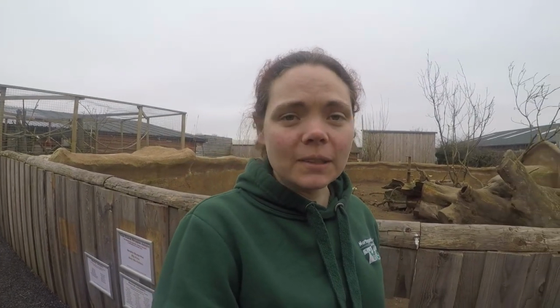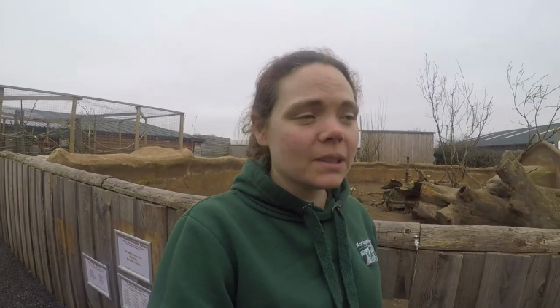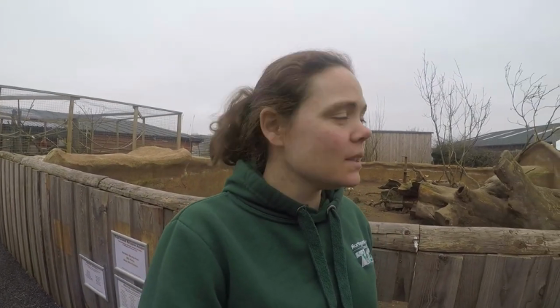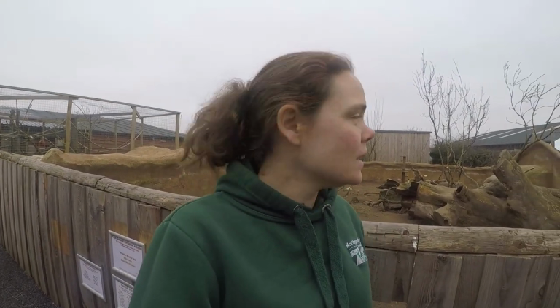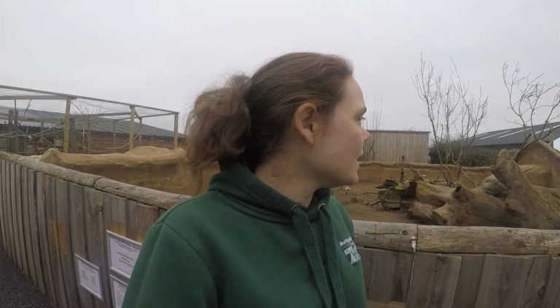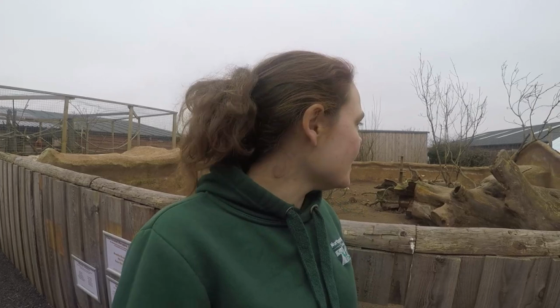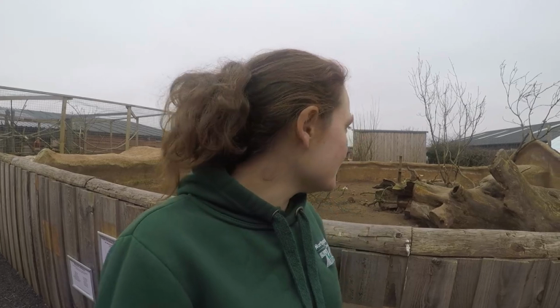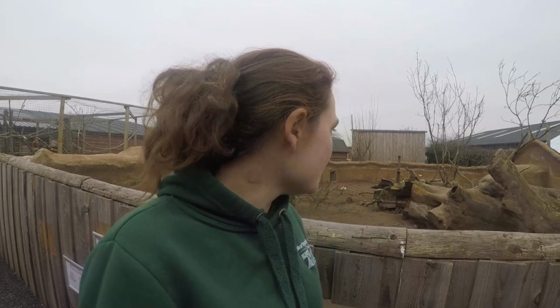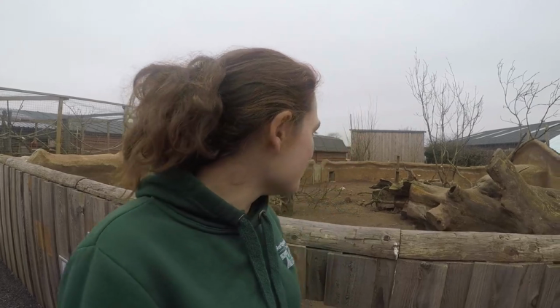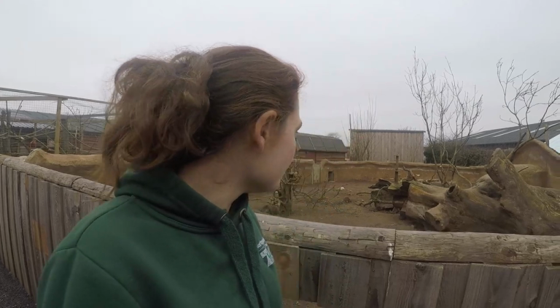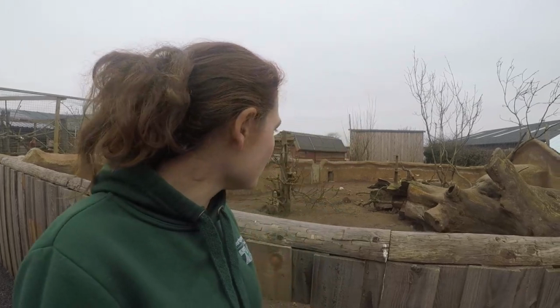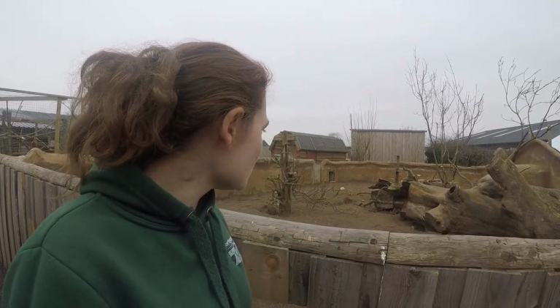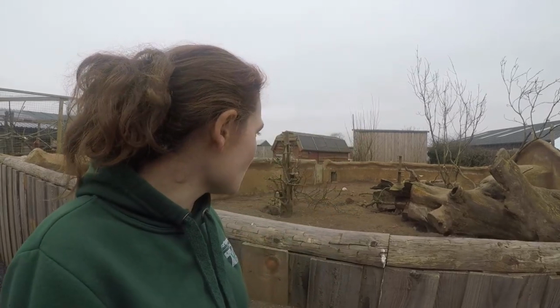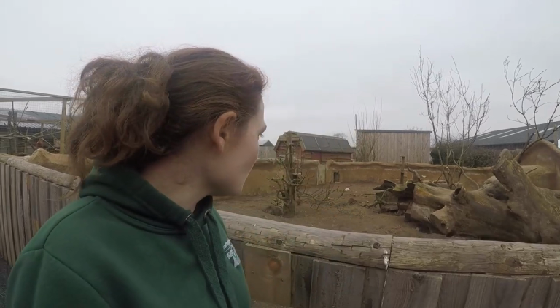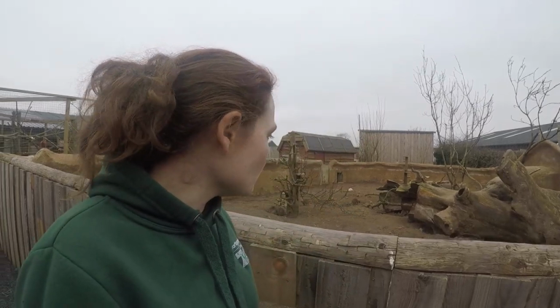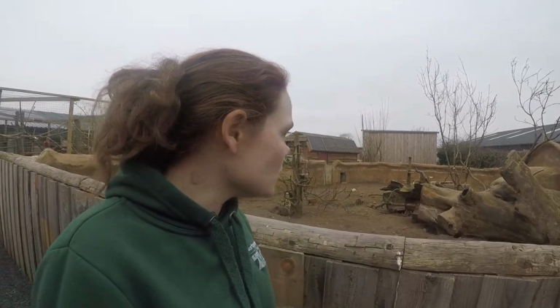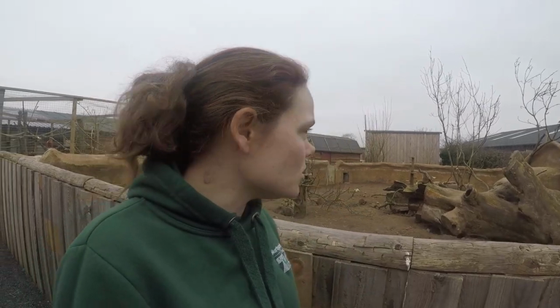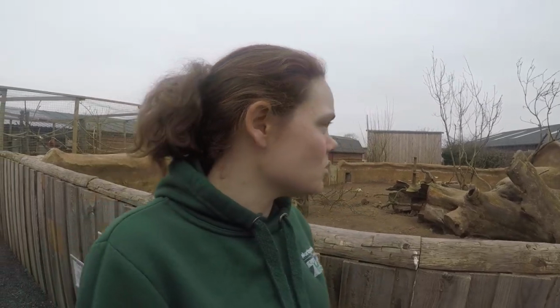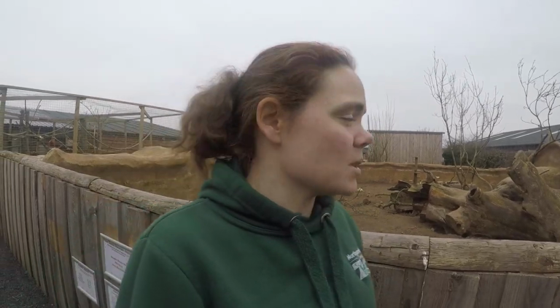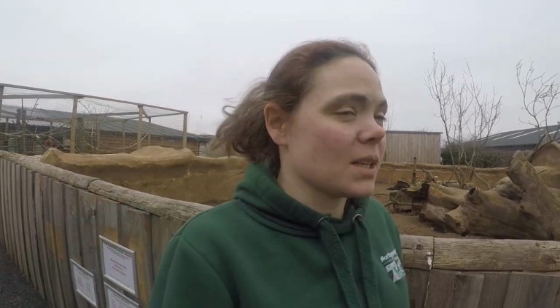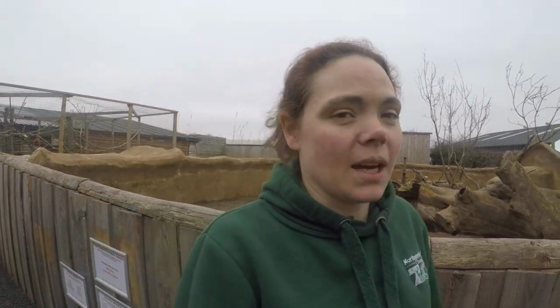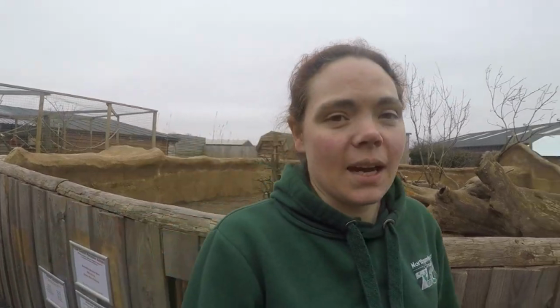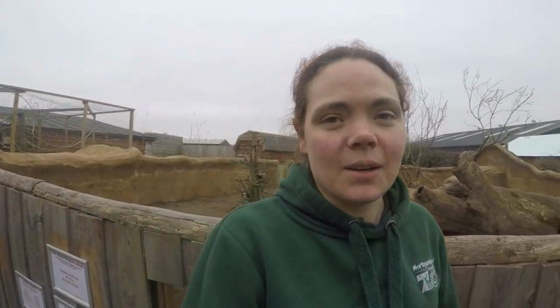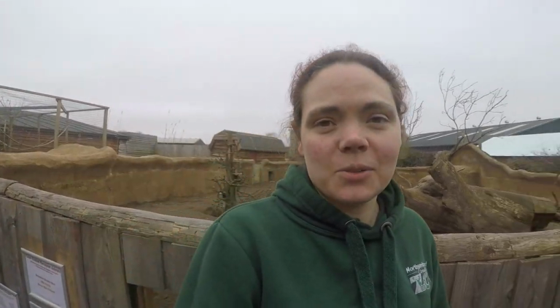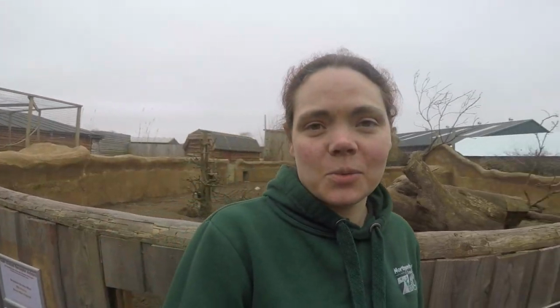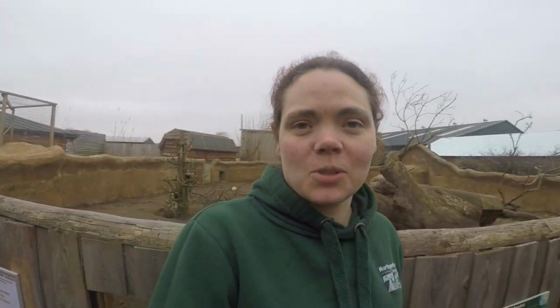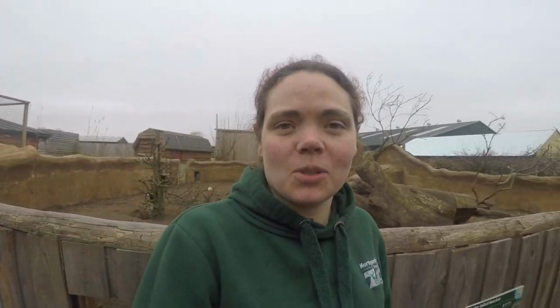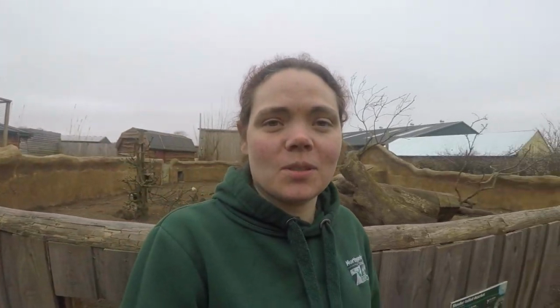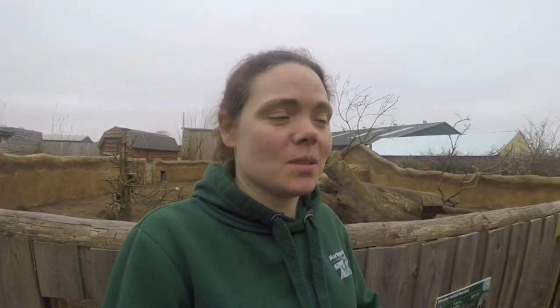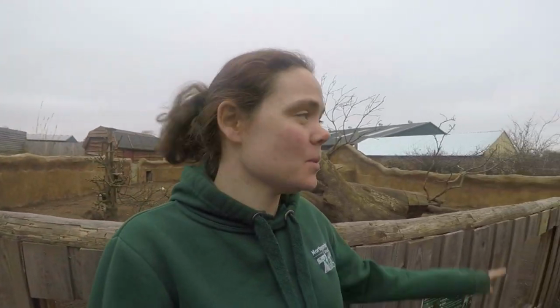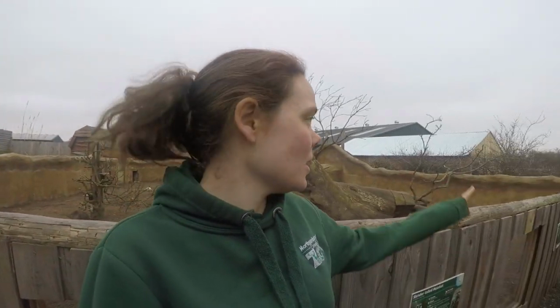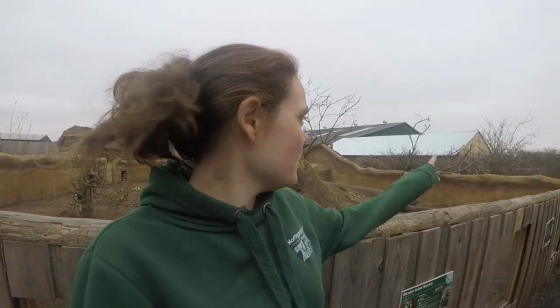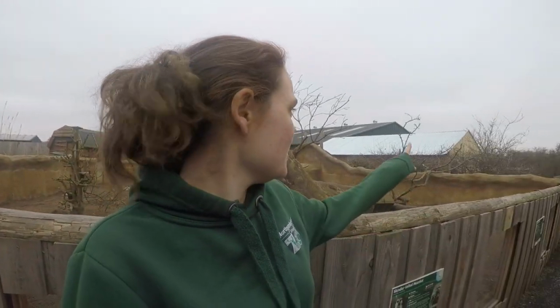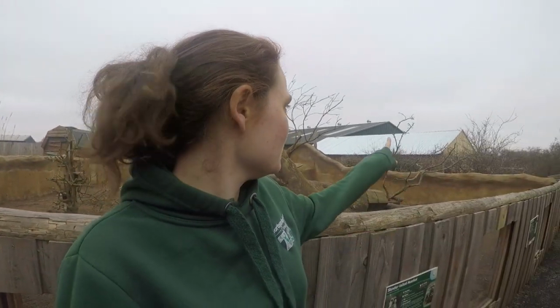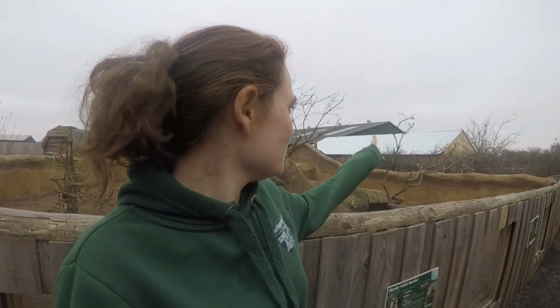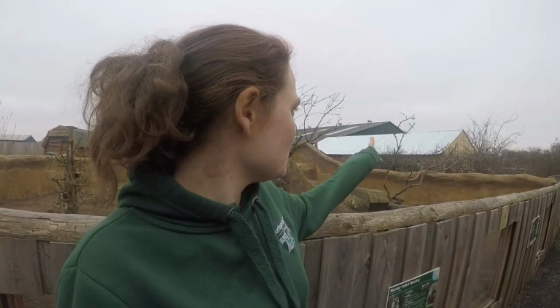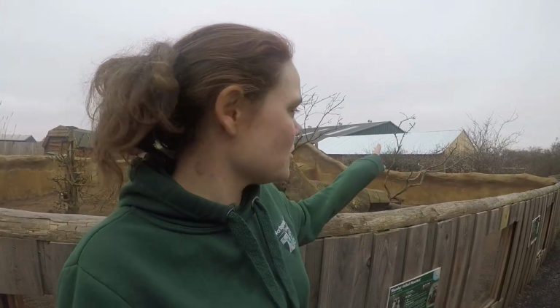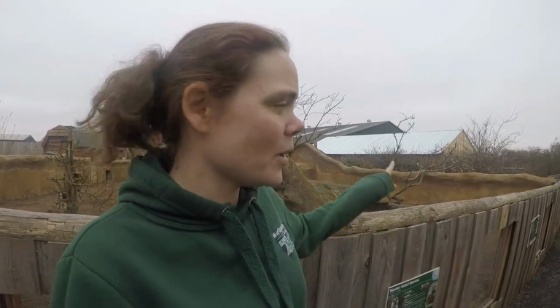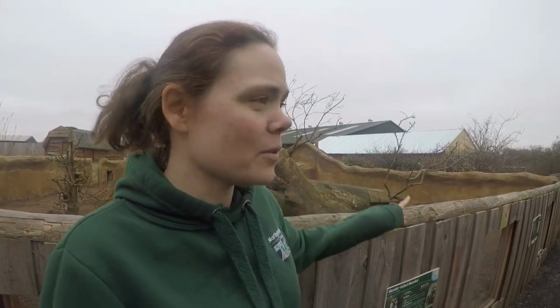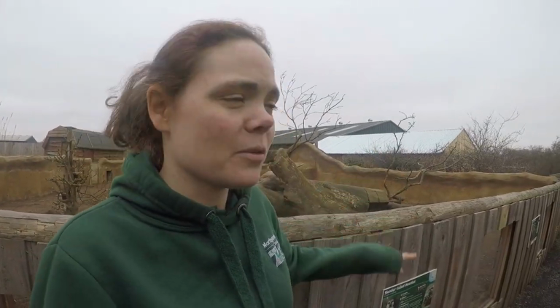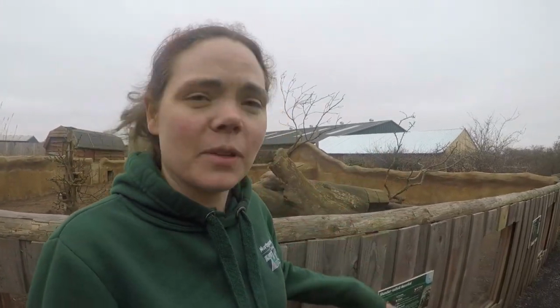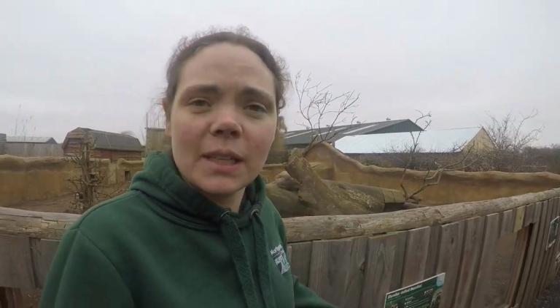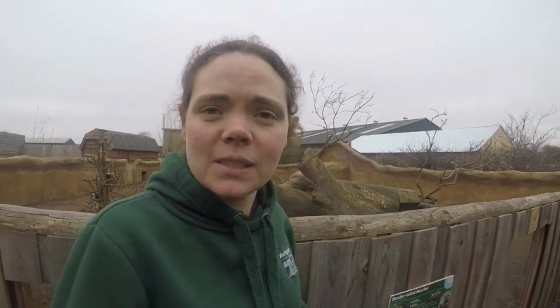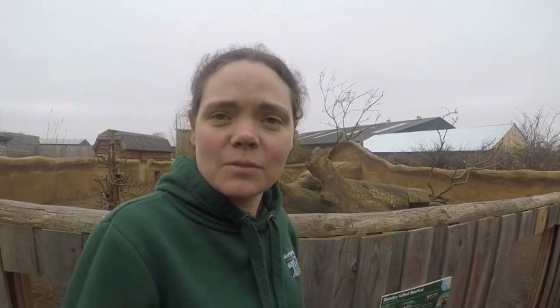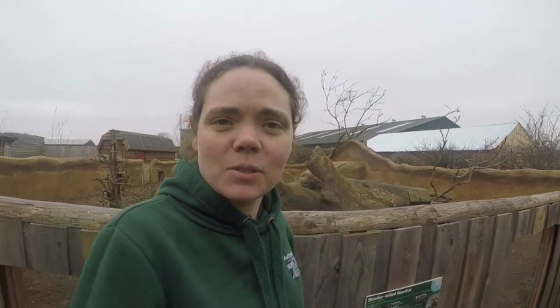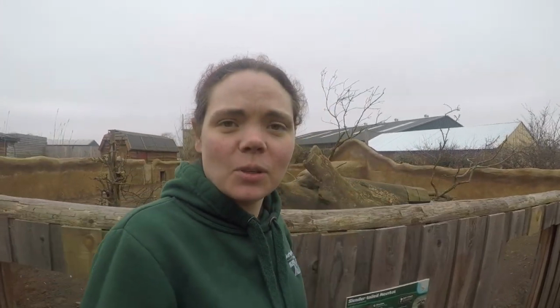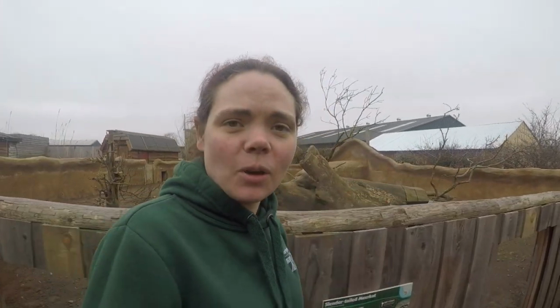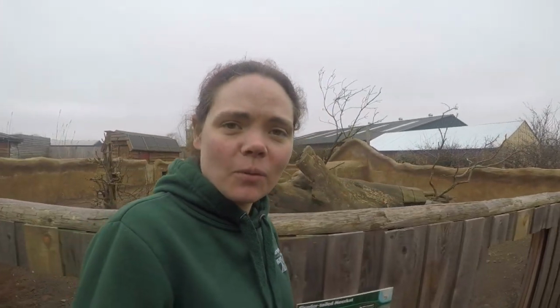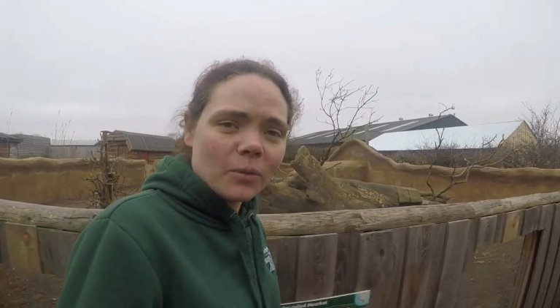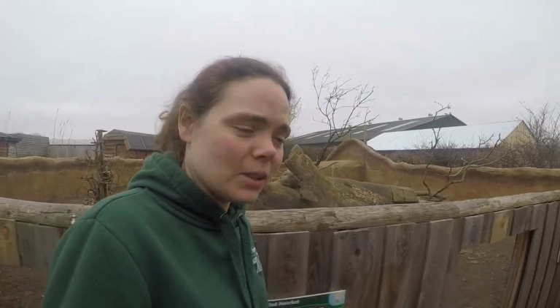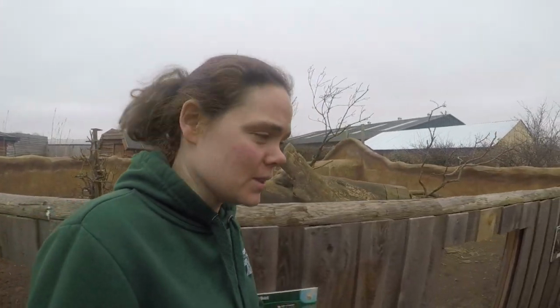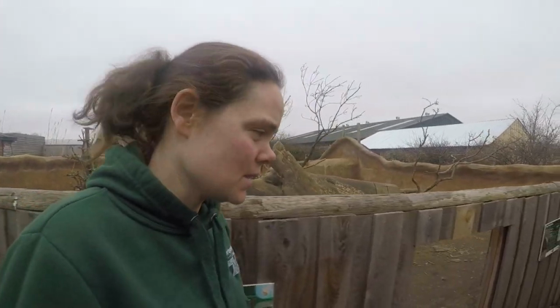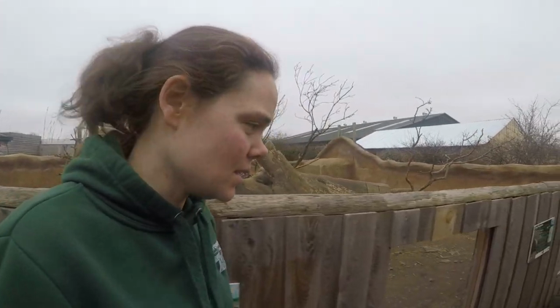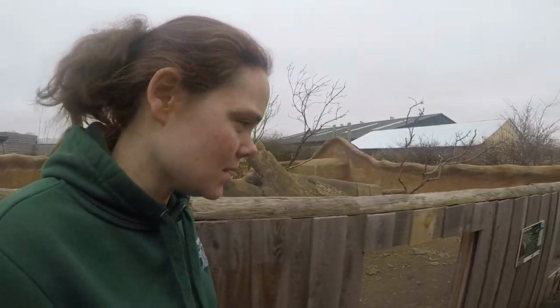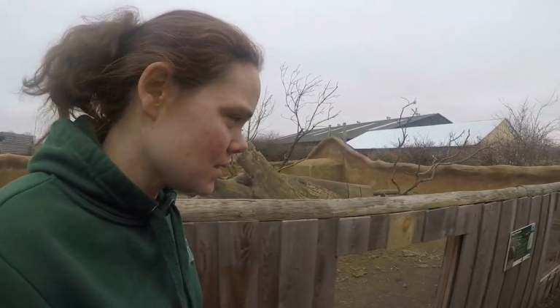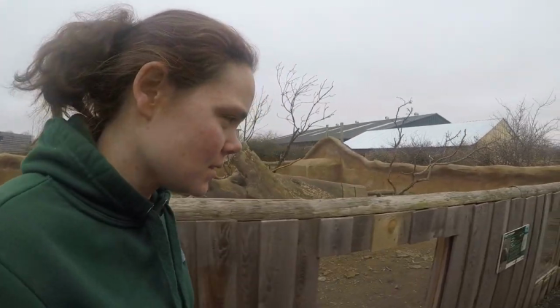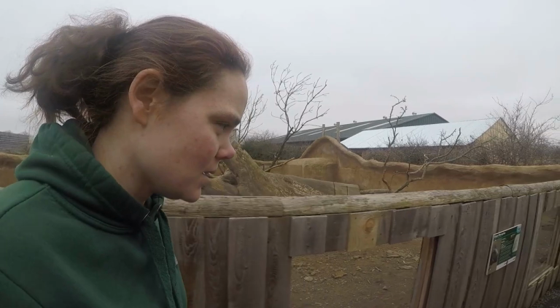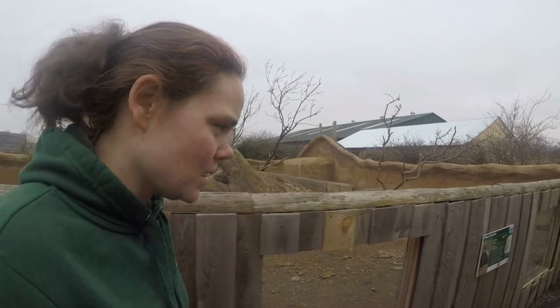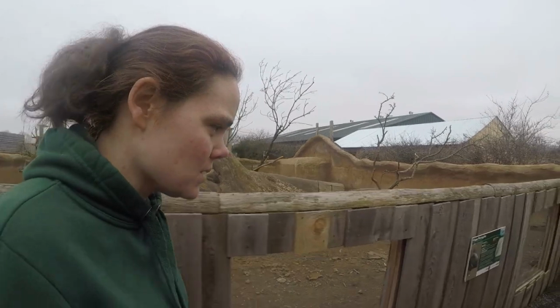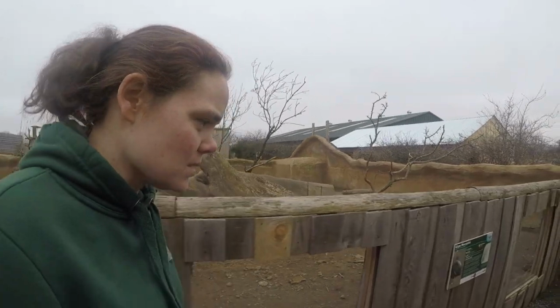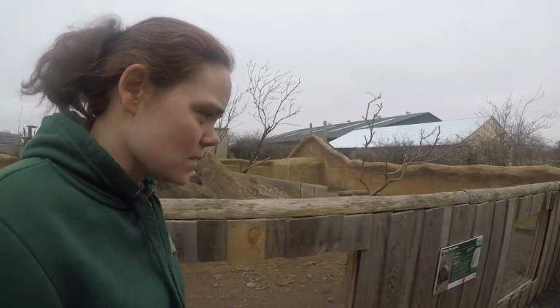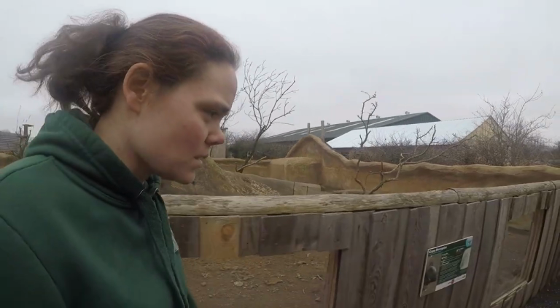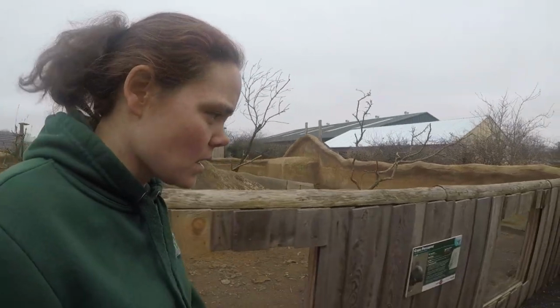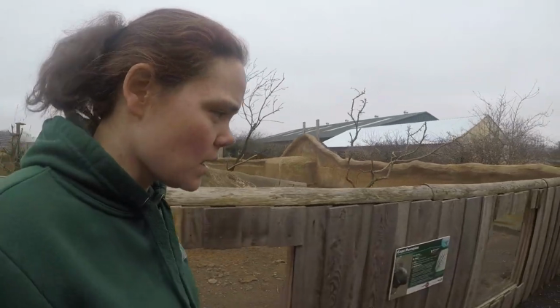So the new meerkat house — which you can see behind me — the roof is very reflective, so you can't really see it against the sky.